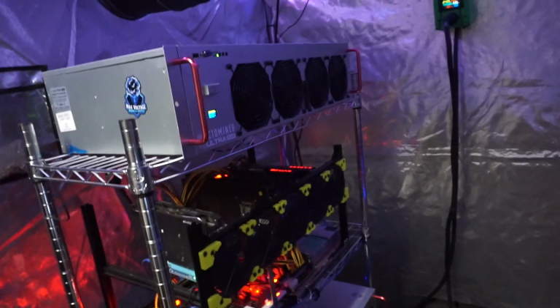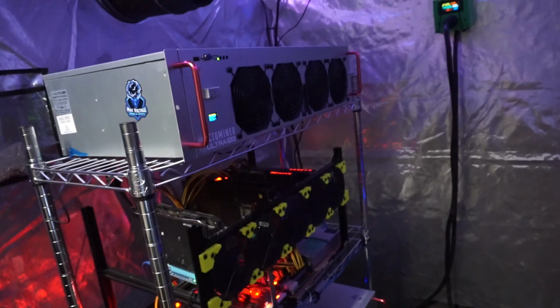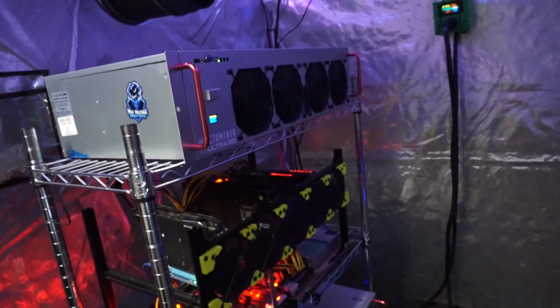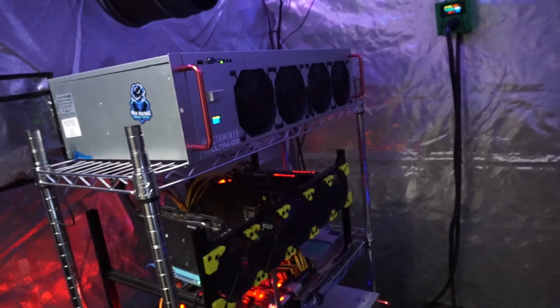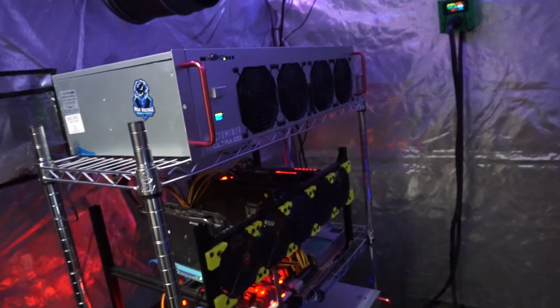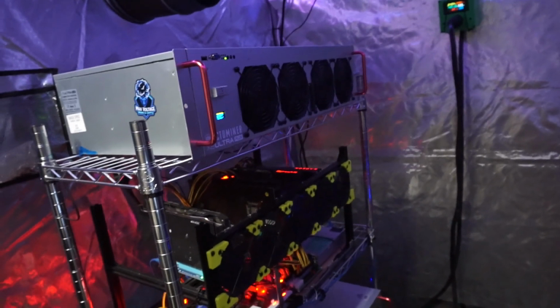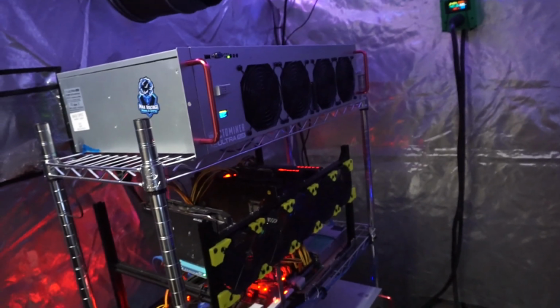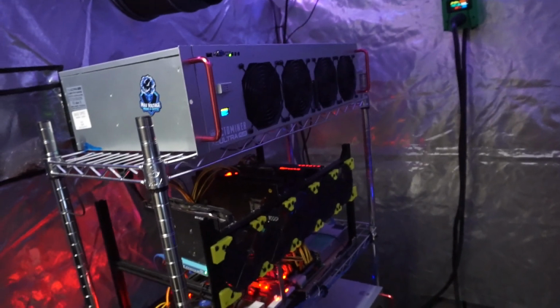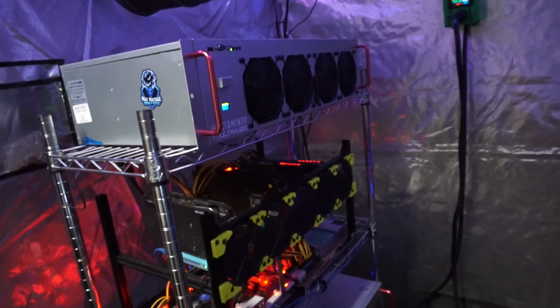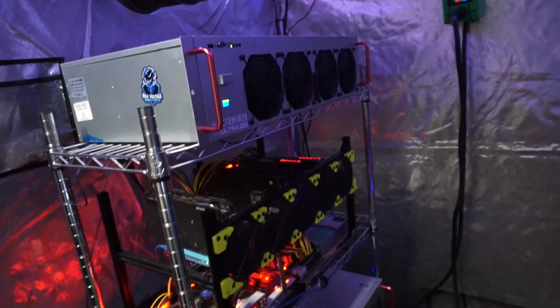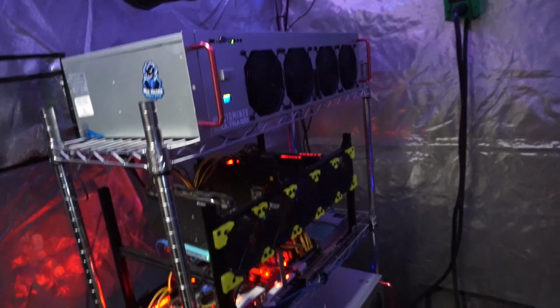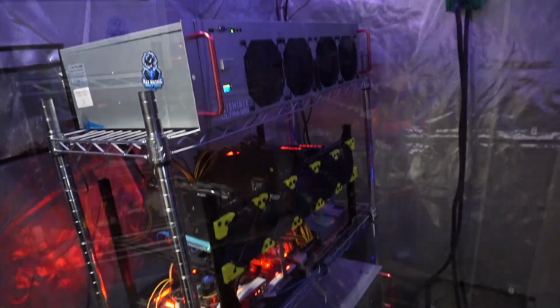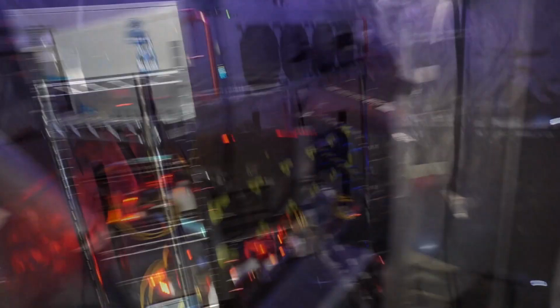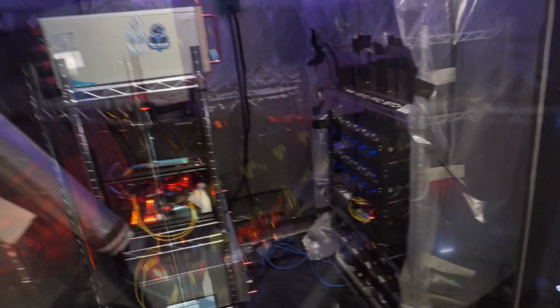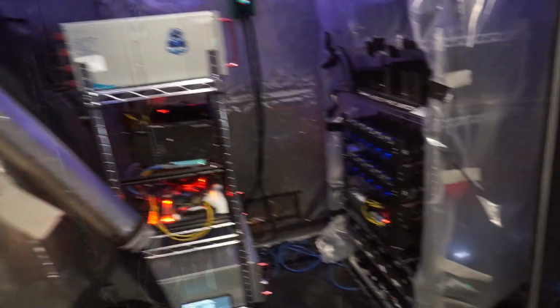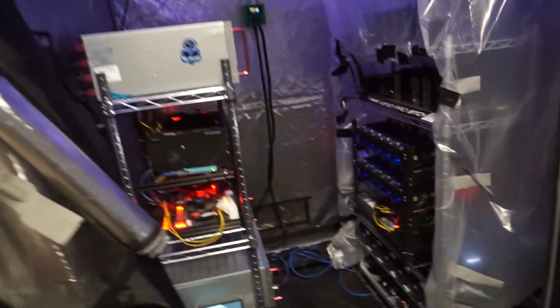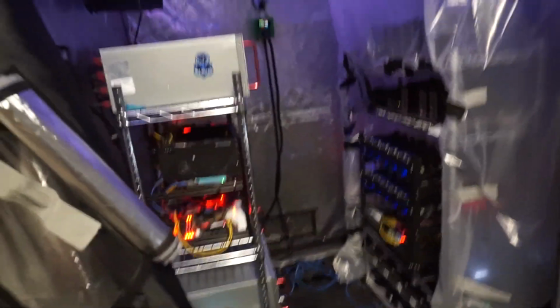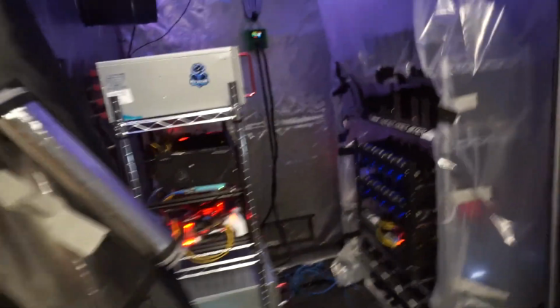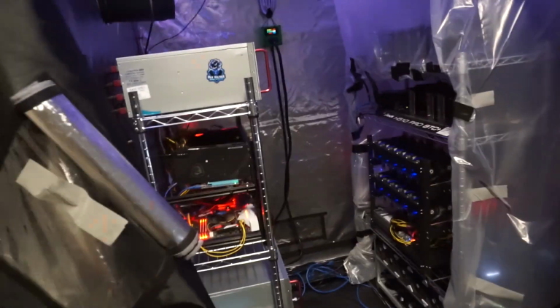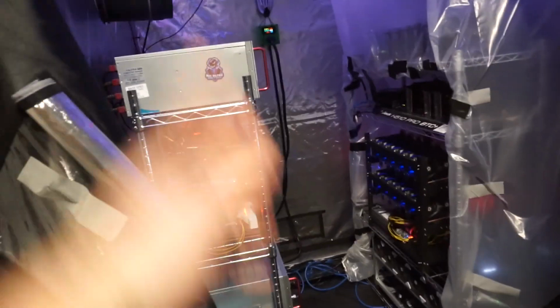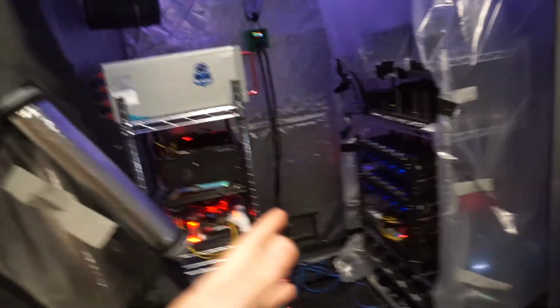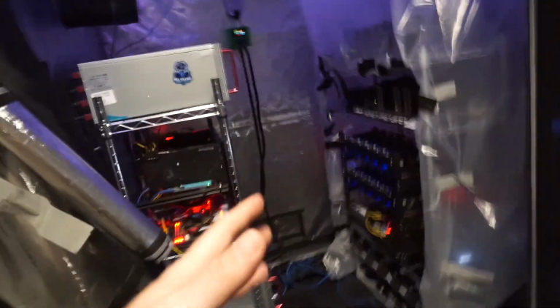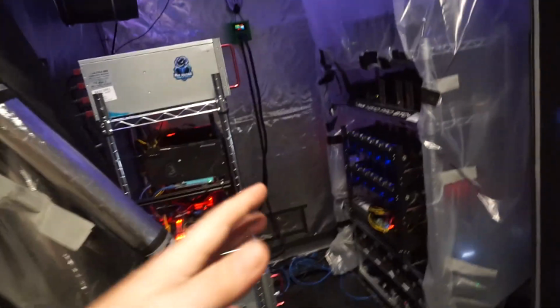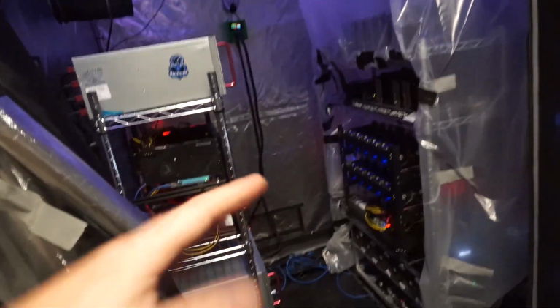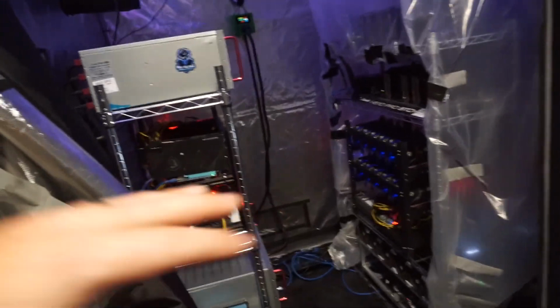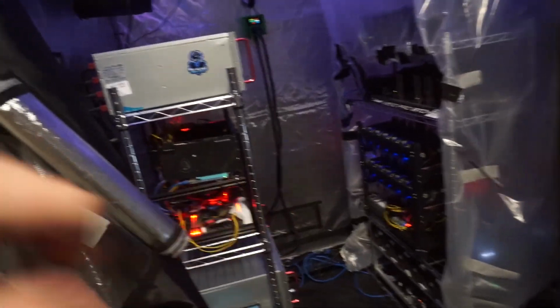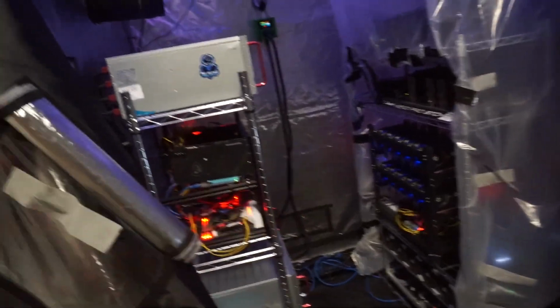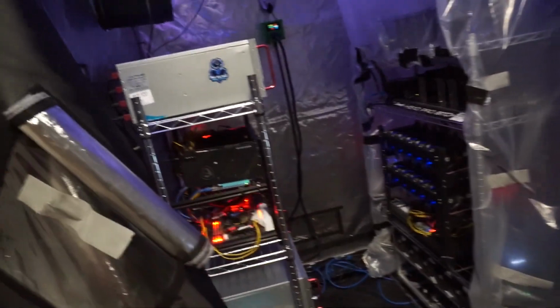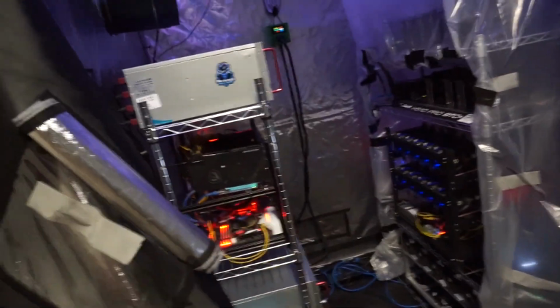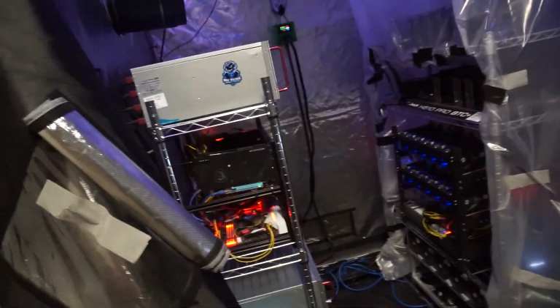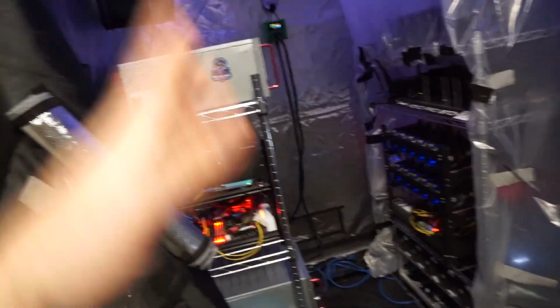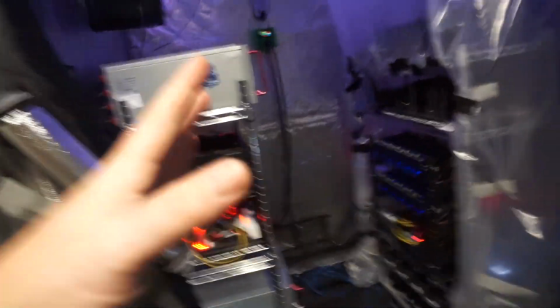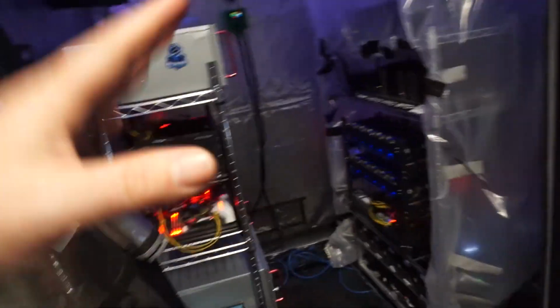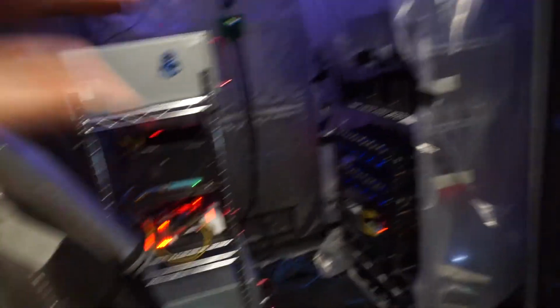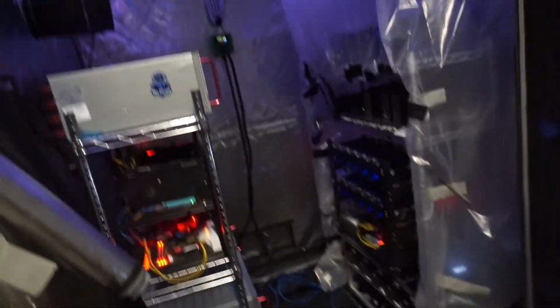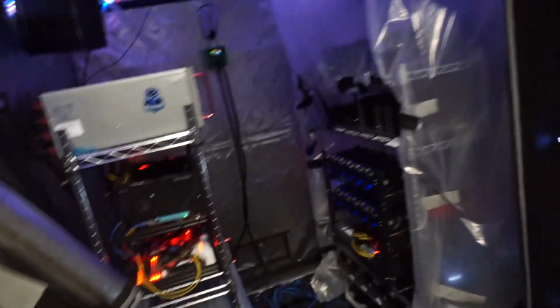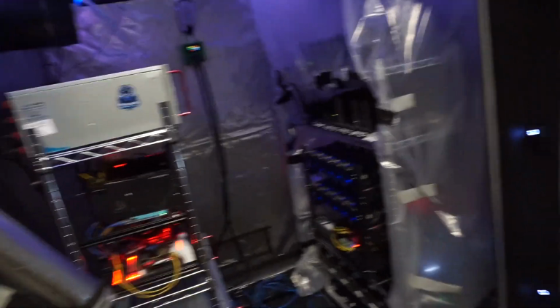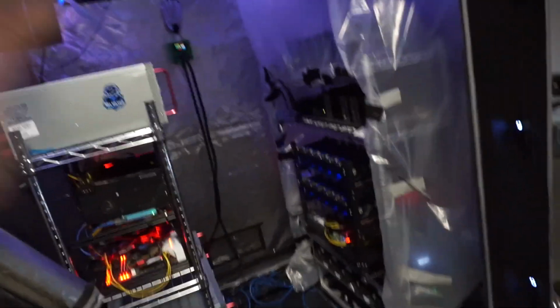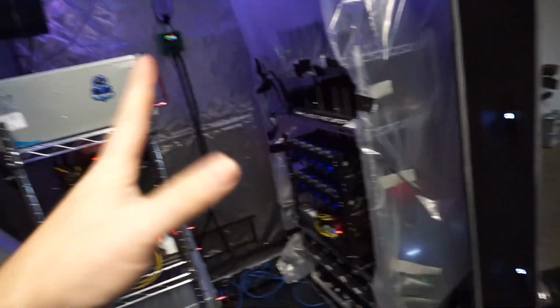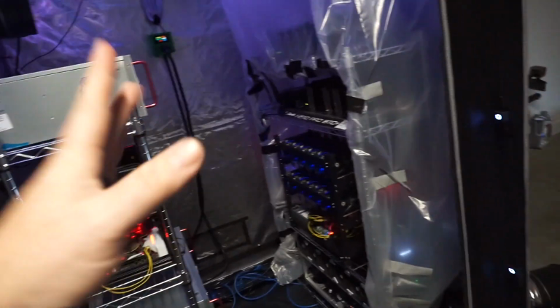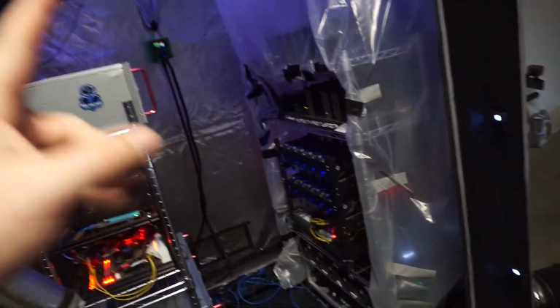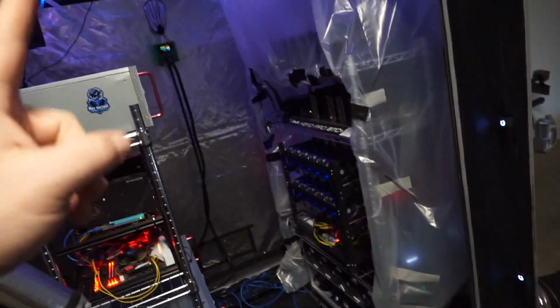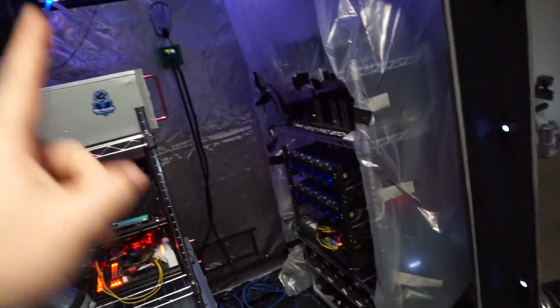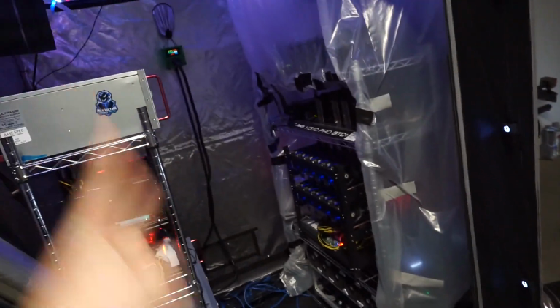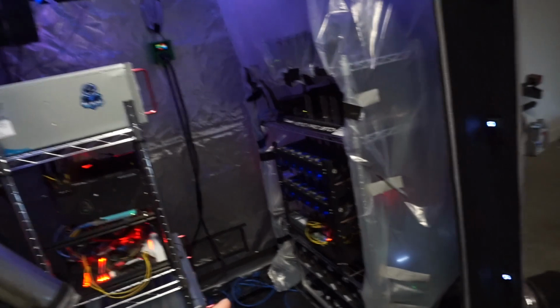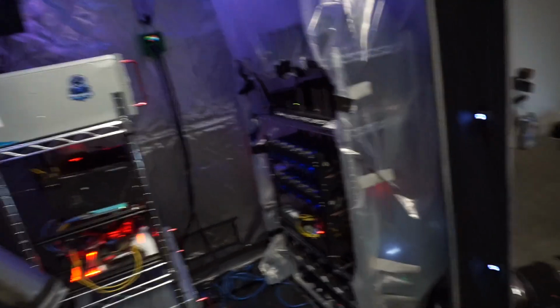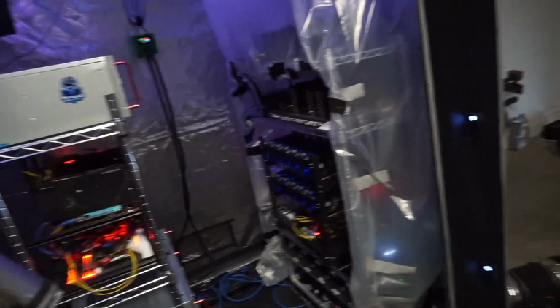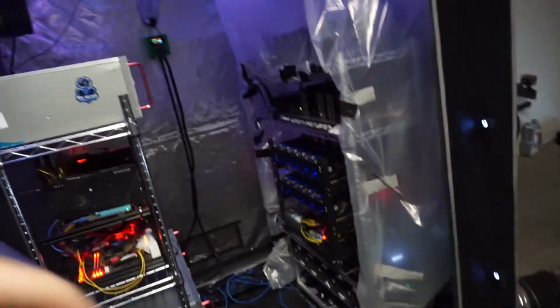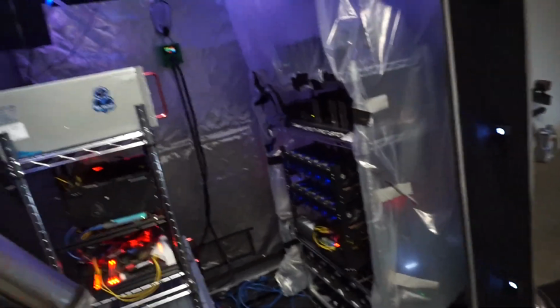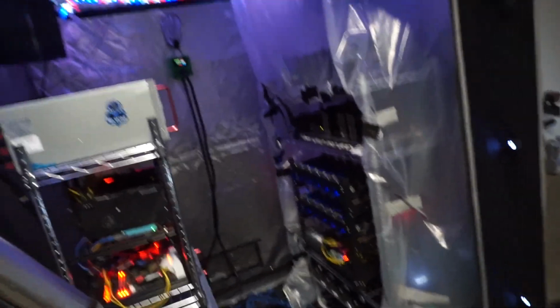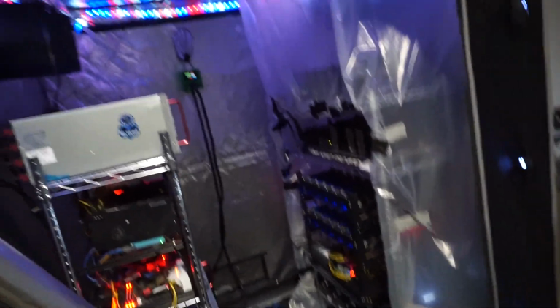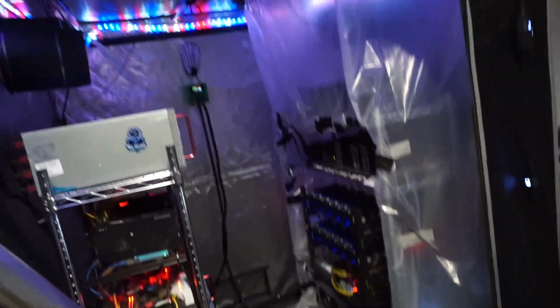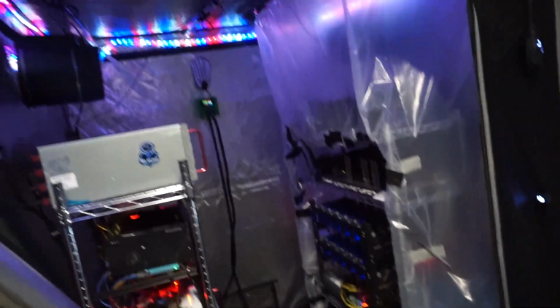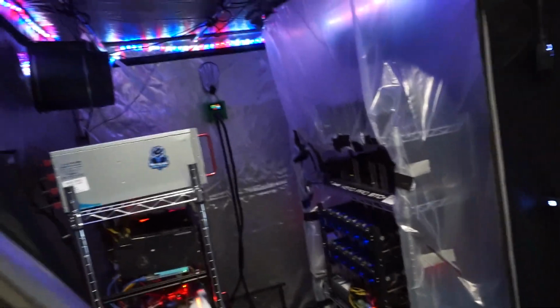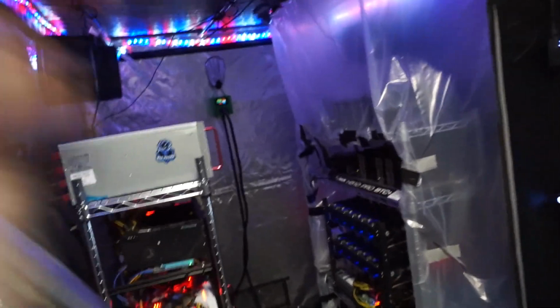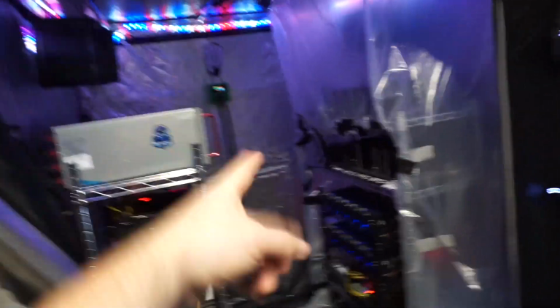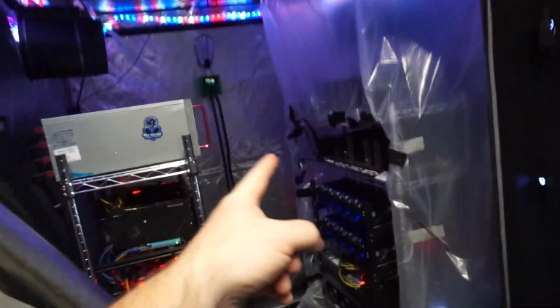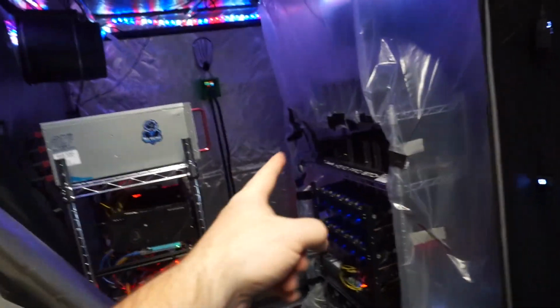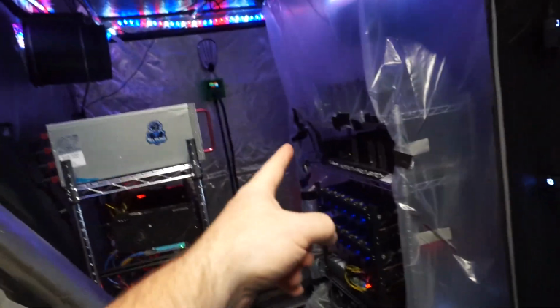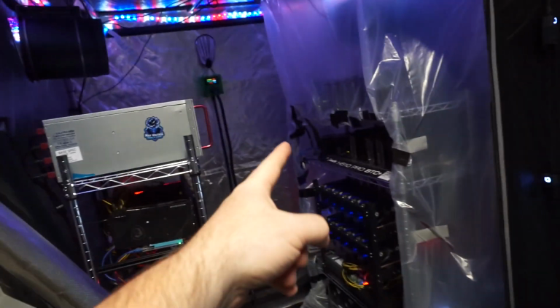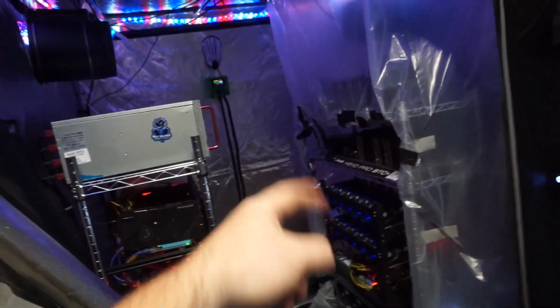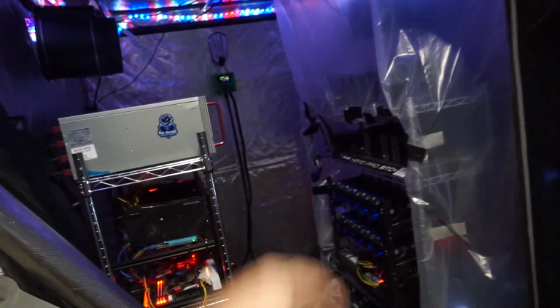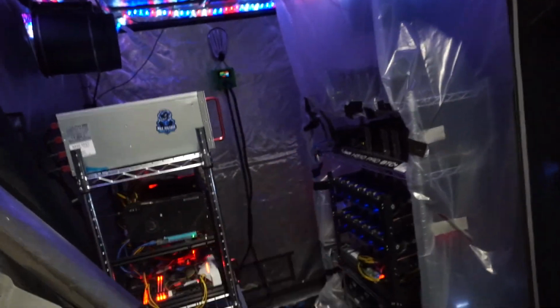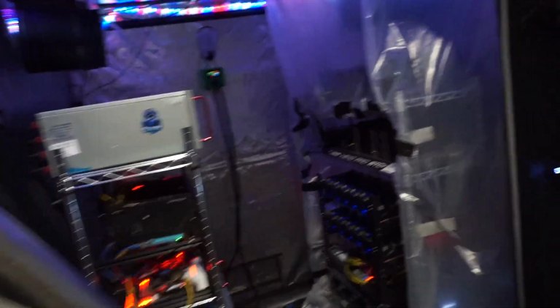Anyways, this is the MiningKing giving you the most hashes. I'll see you next time.